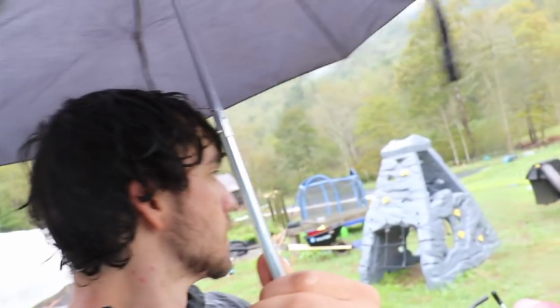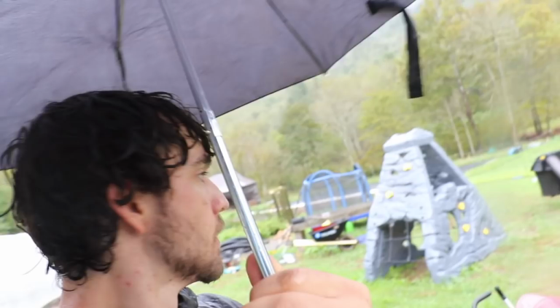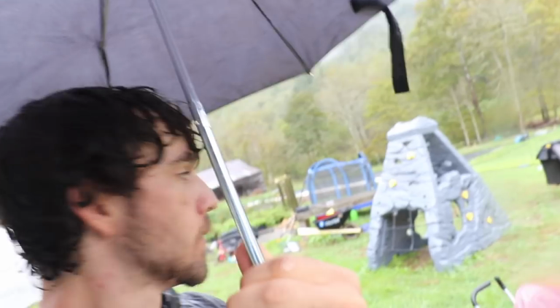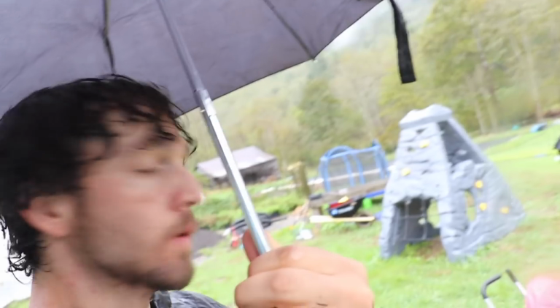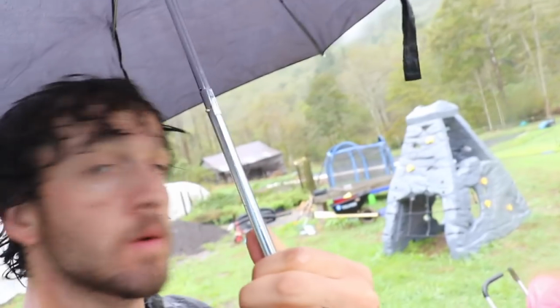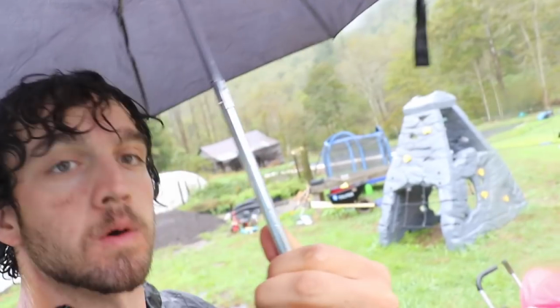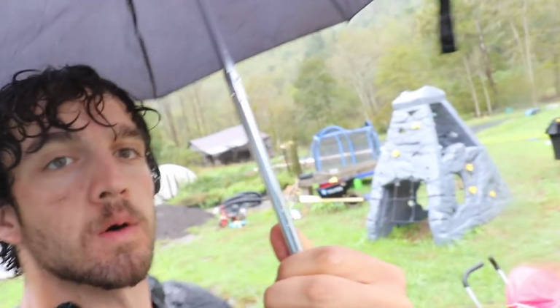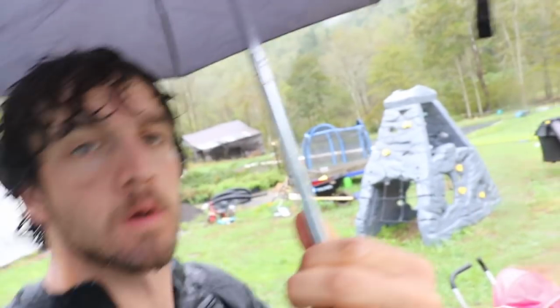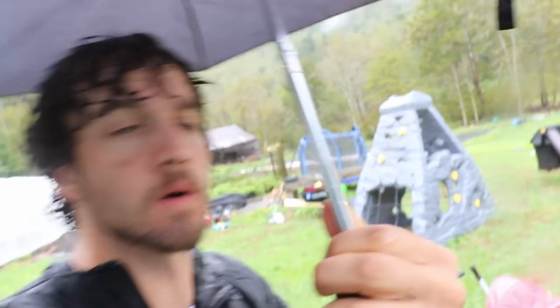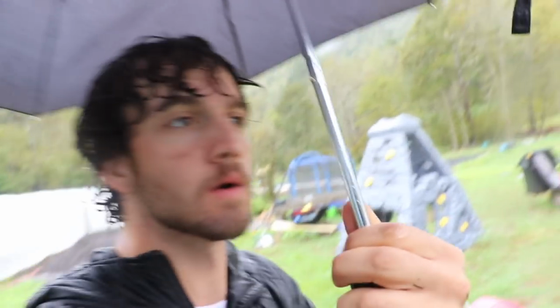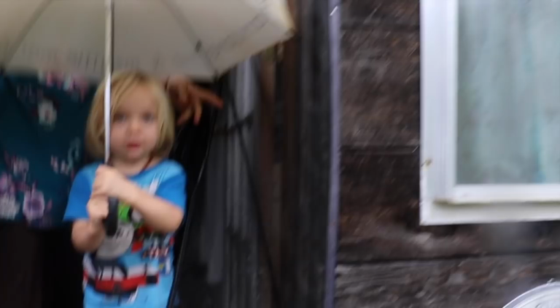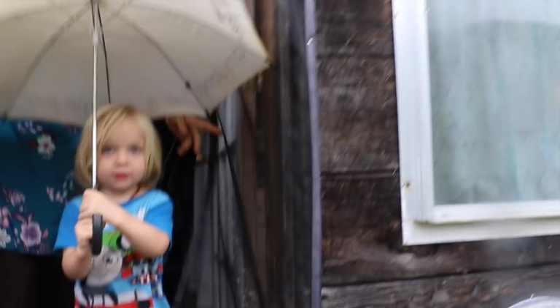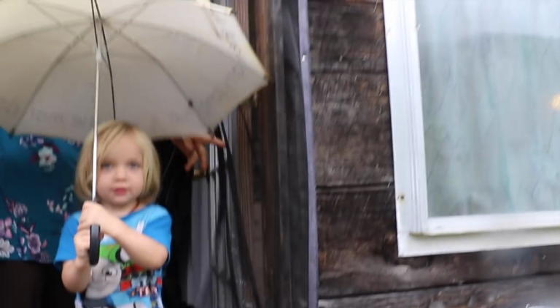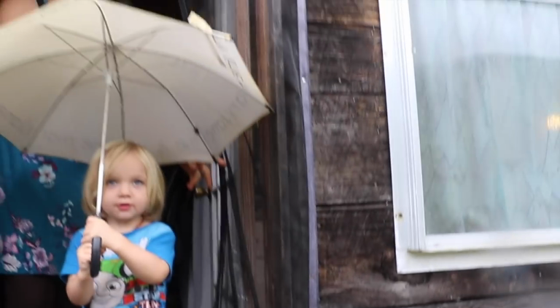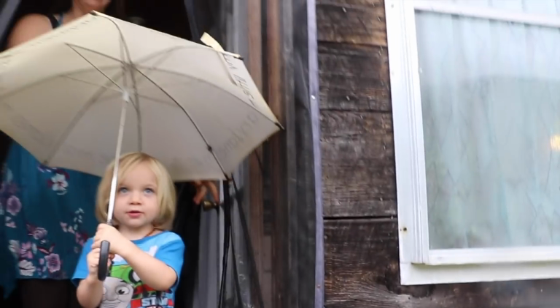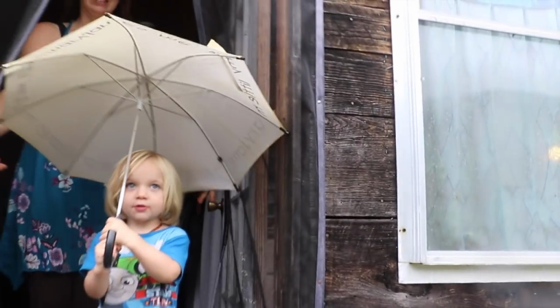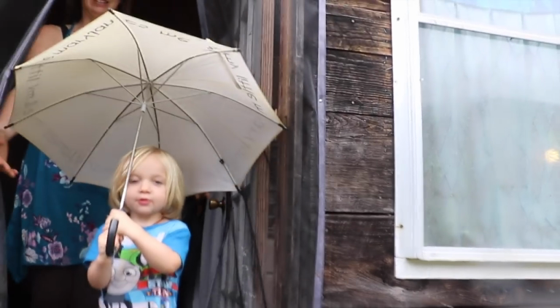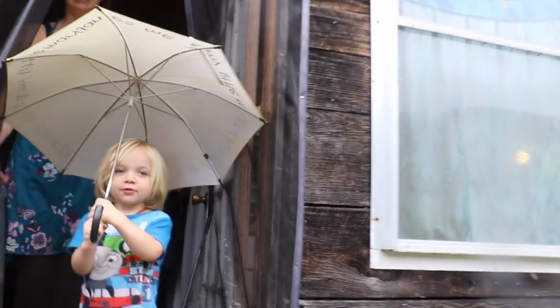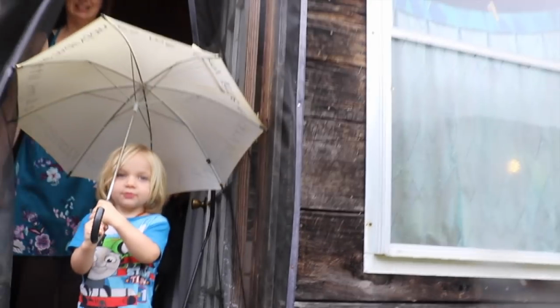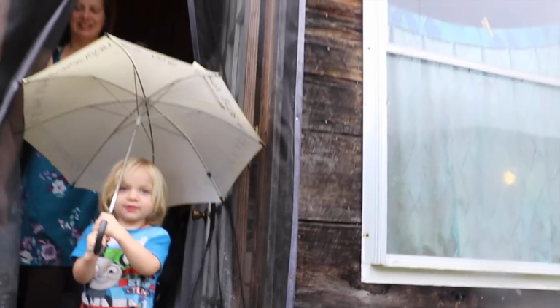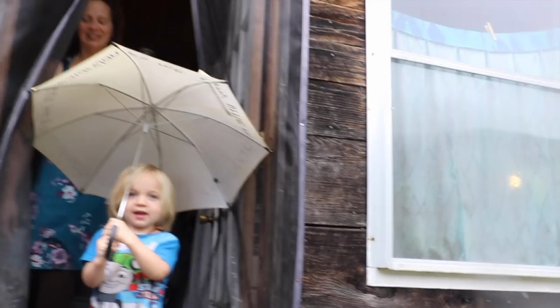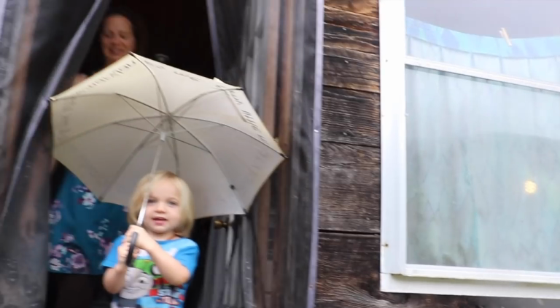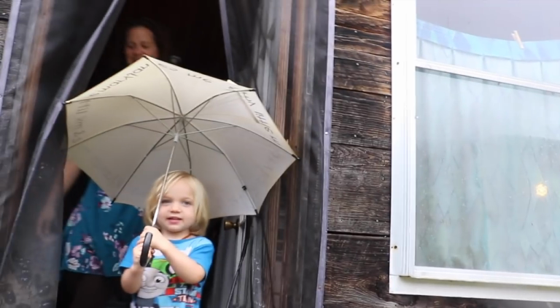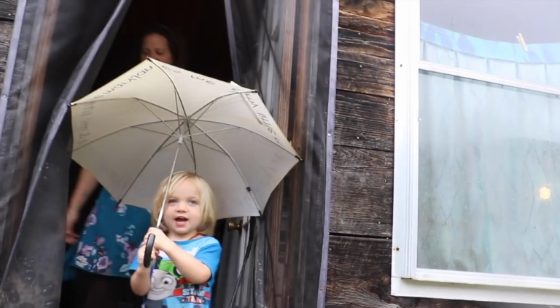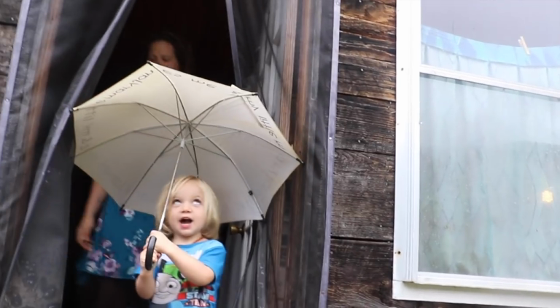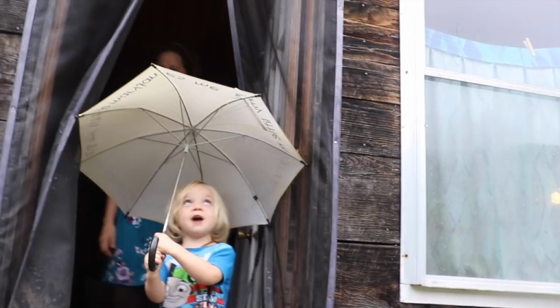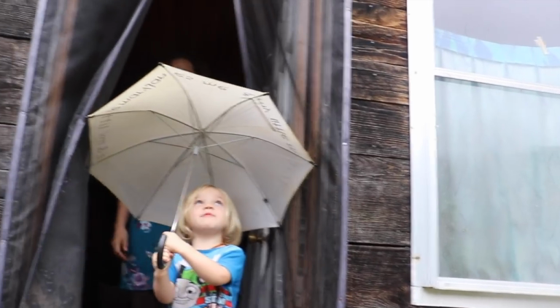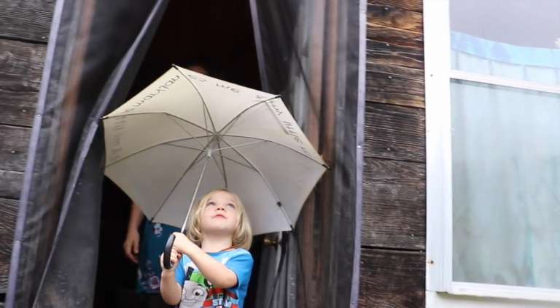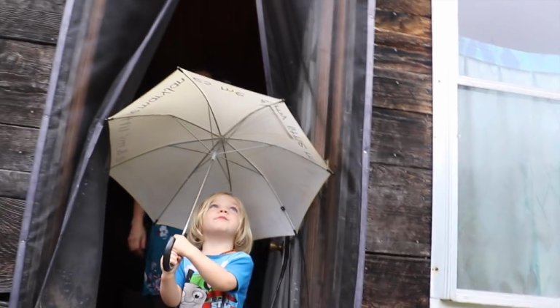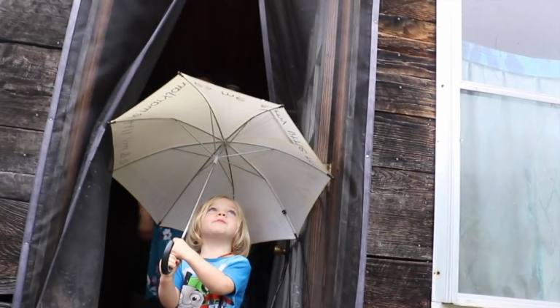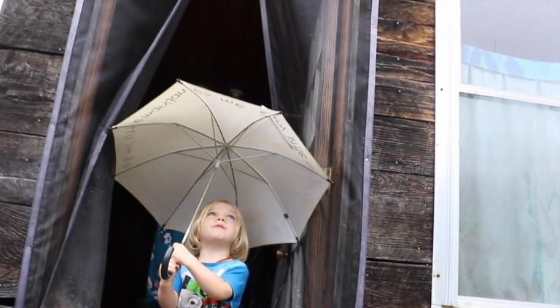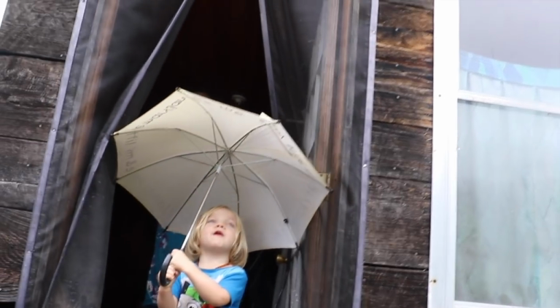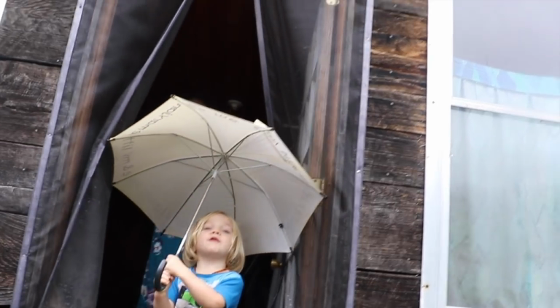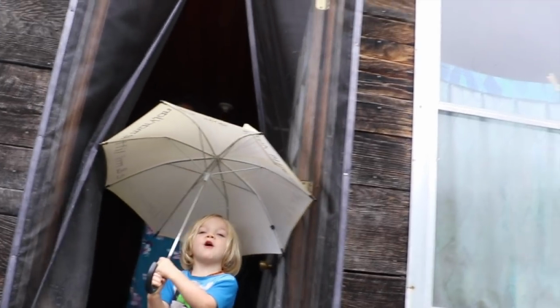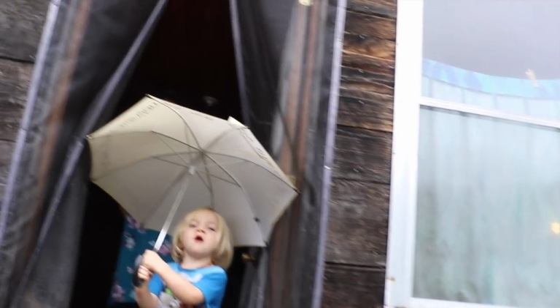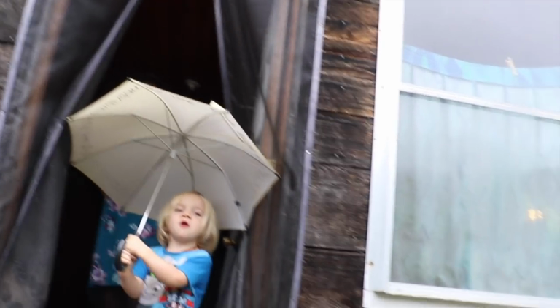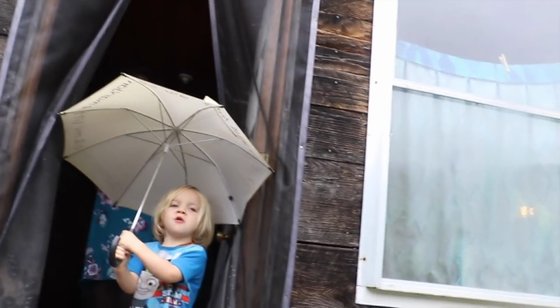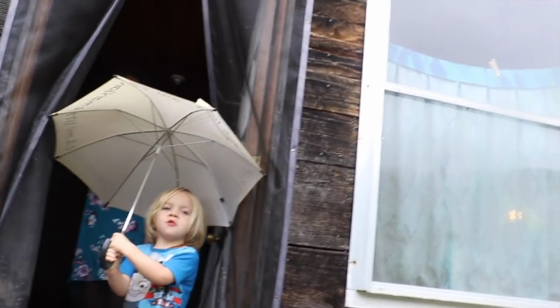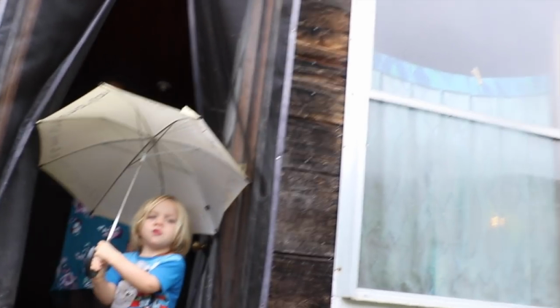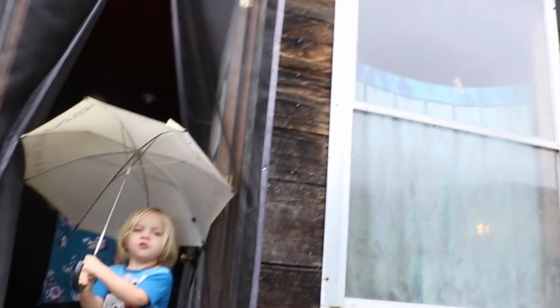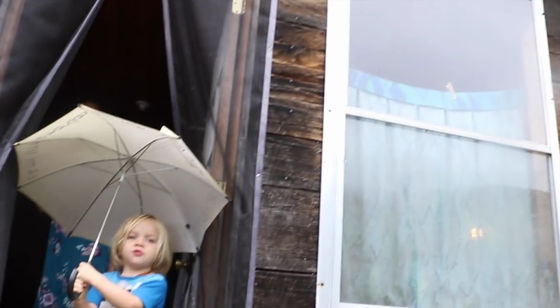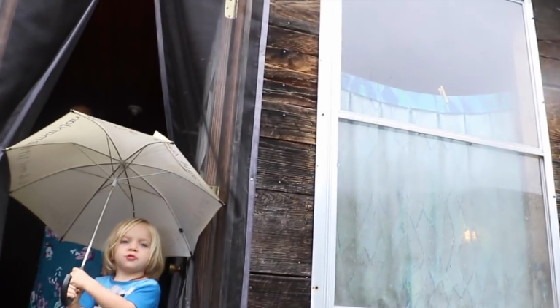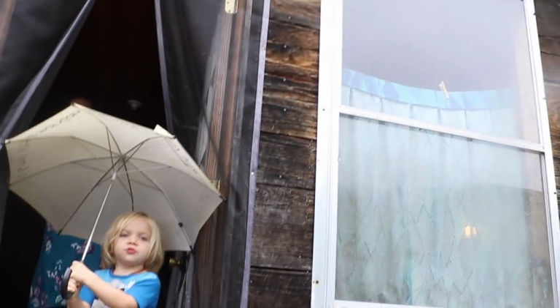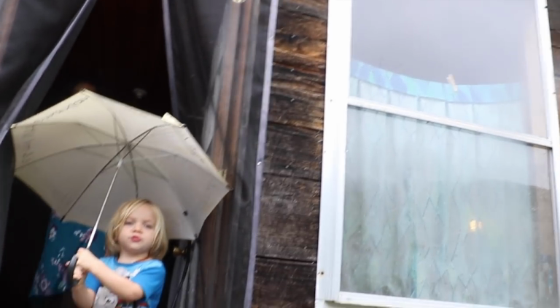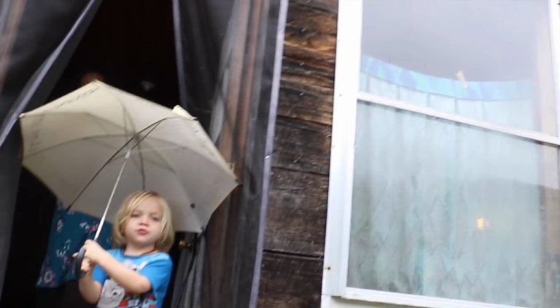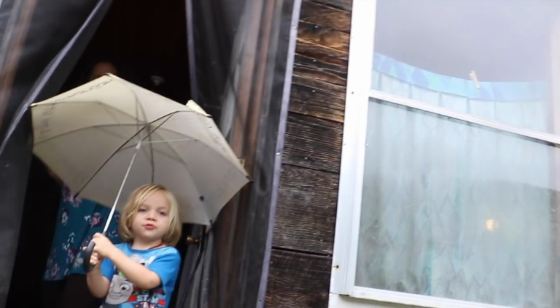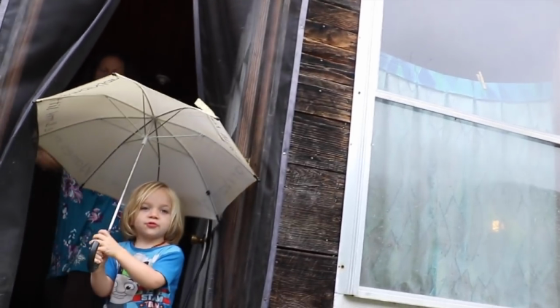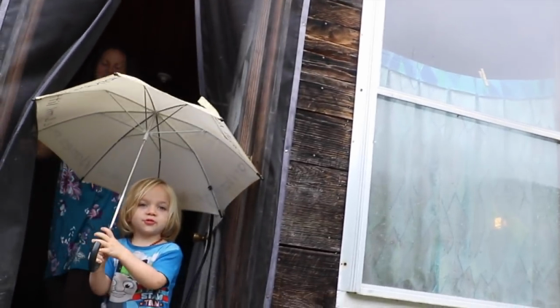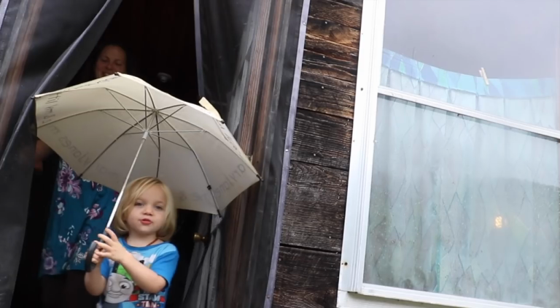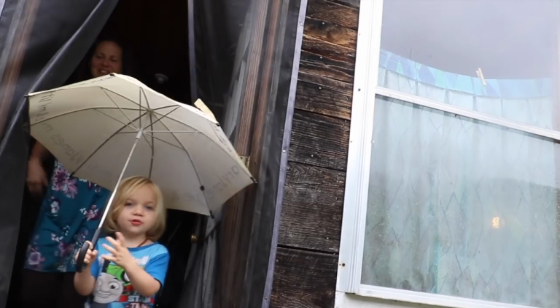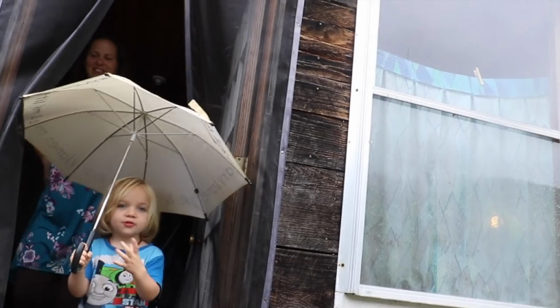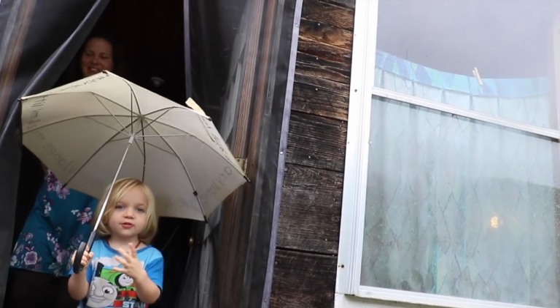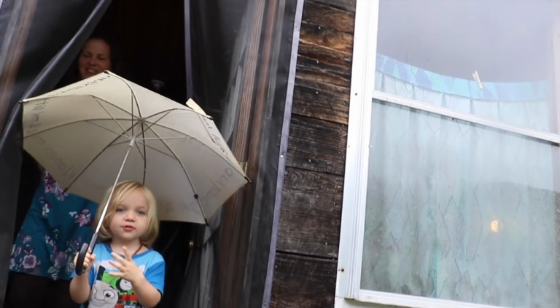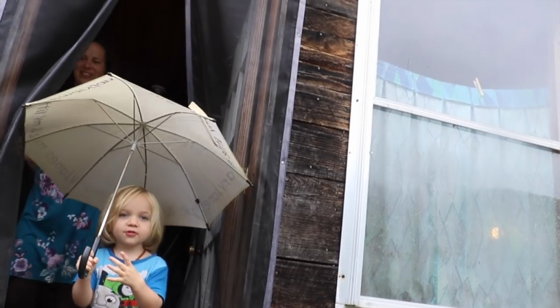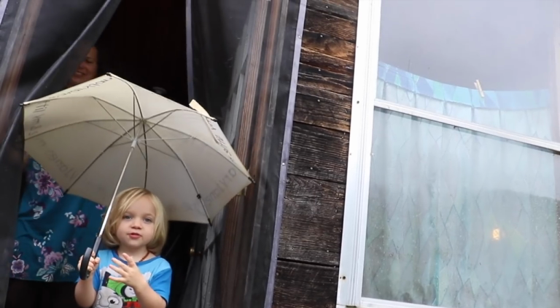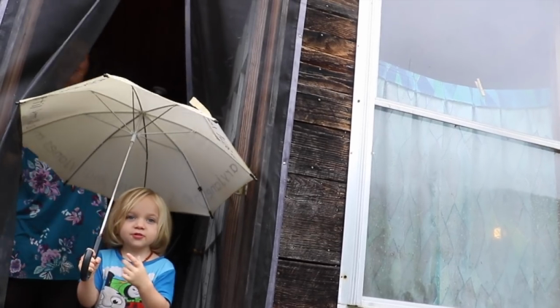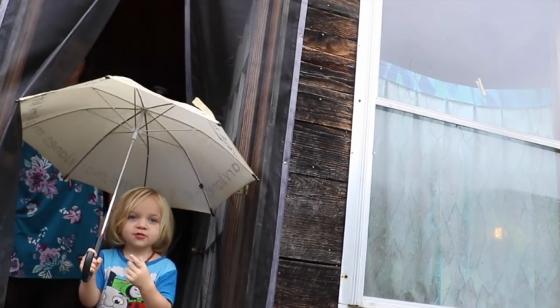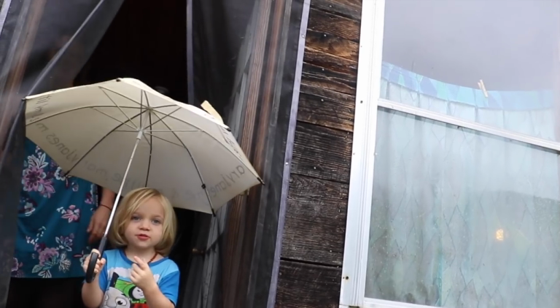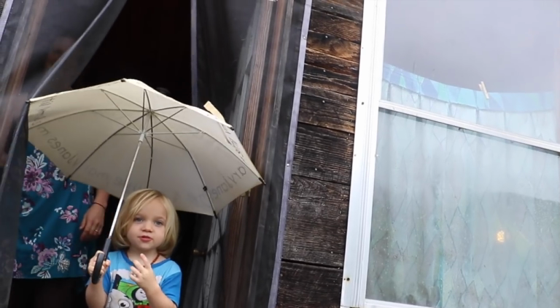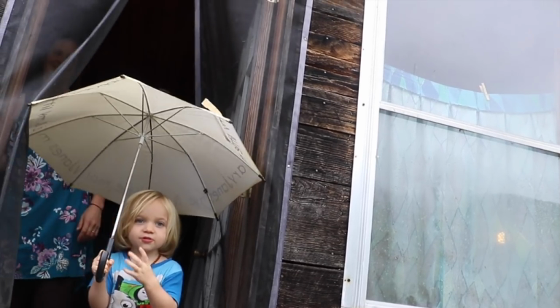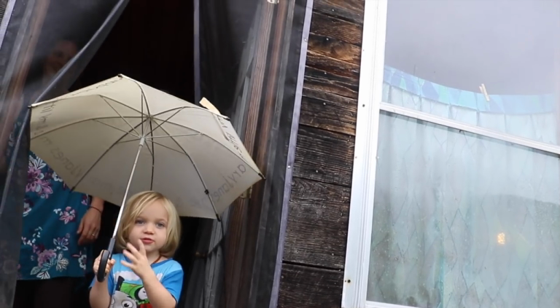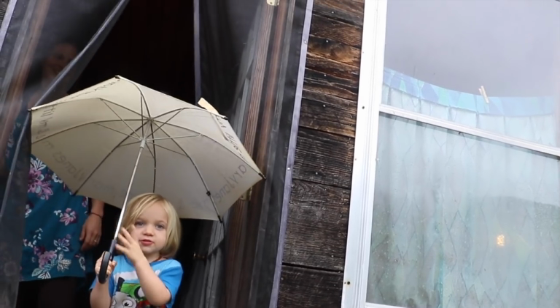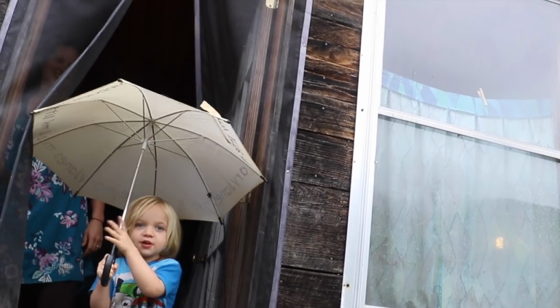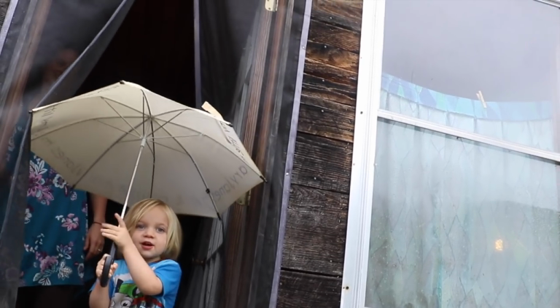Nice umbrella, Odin. That's a good umbrella.